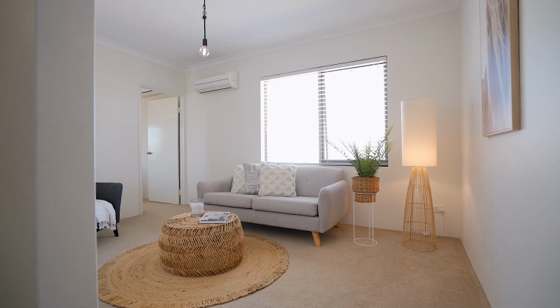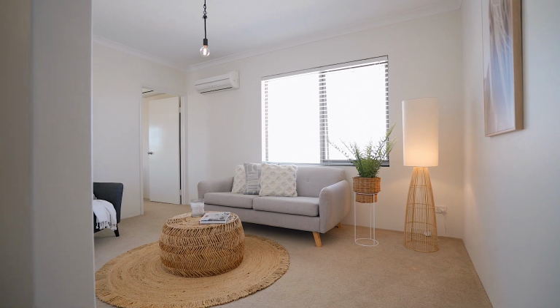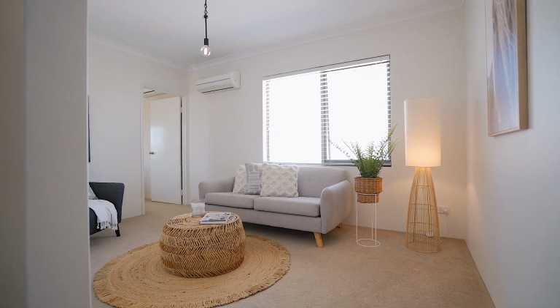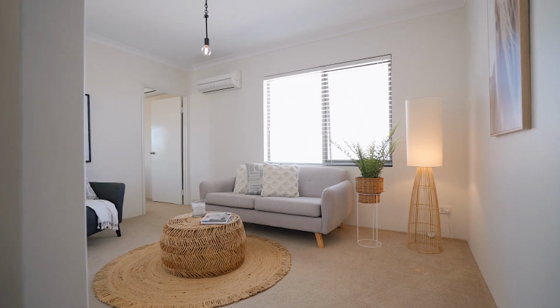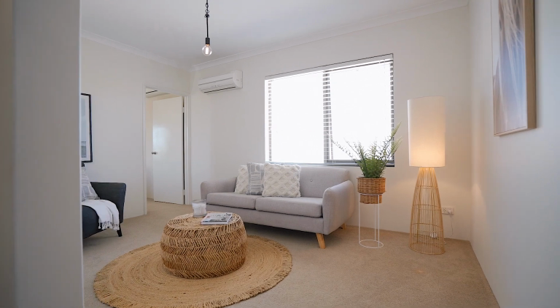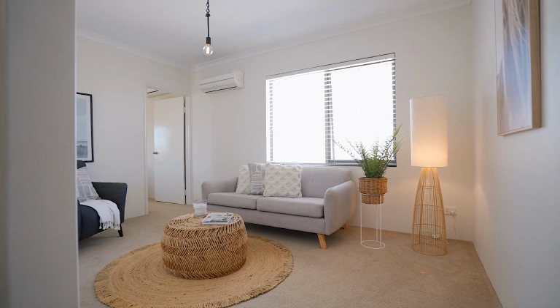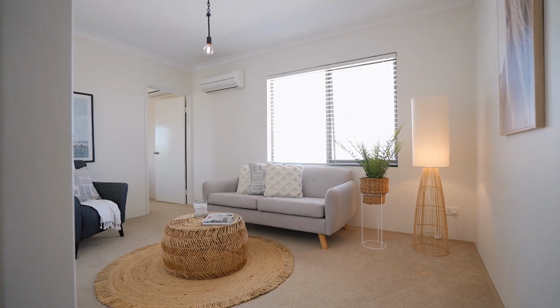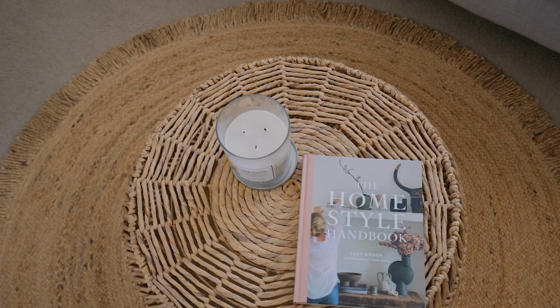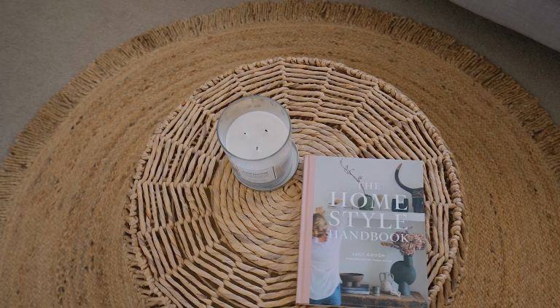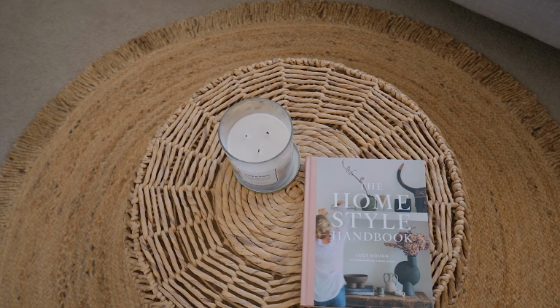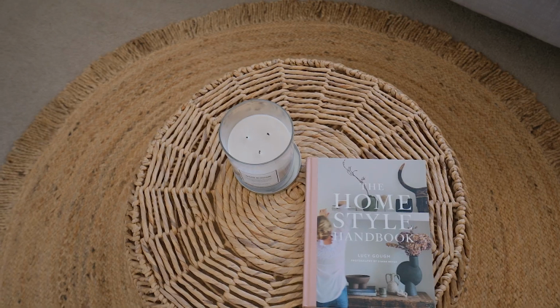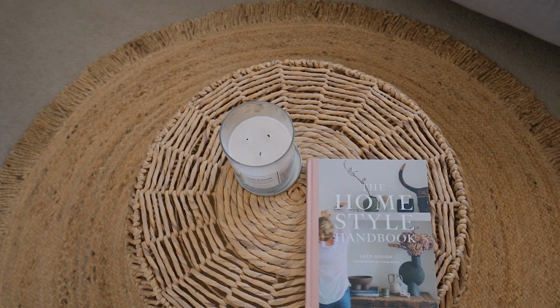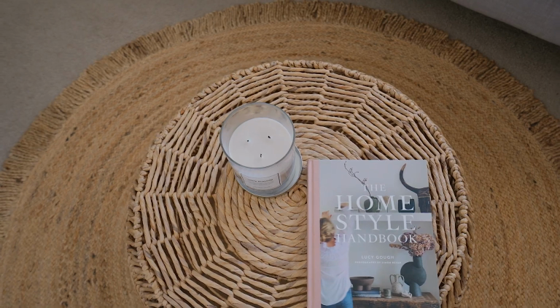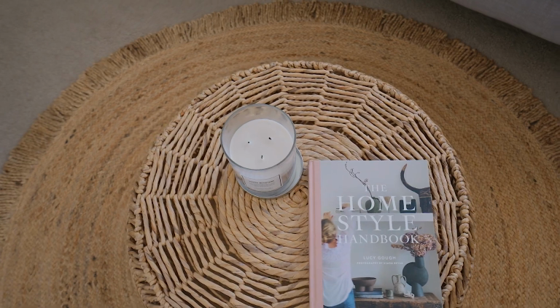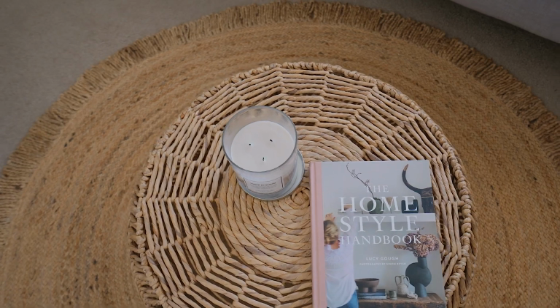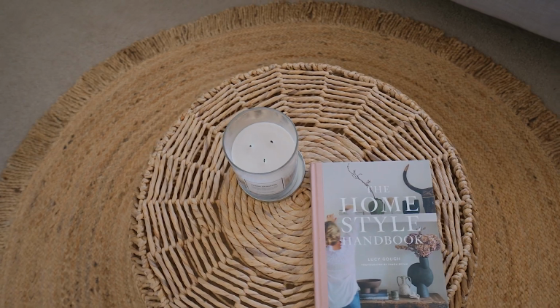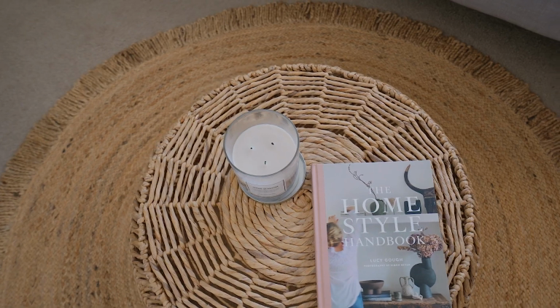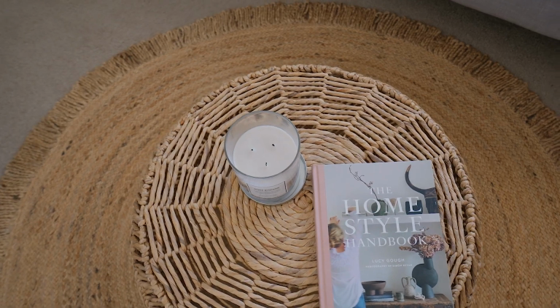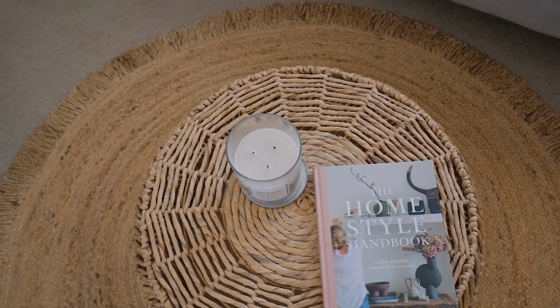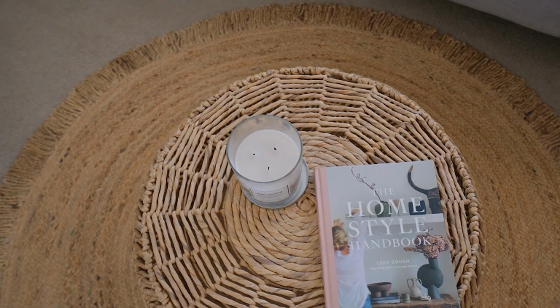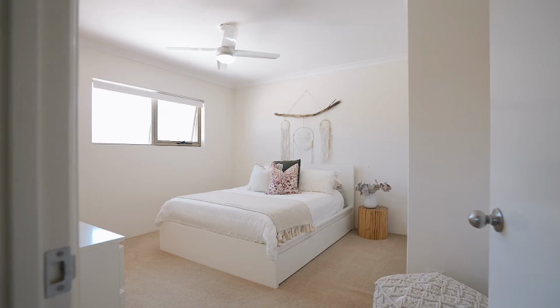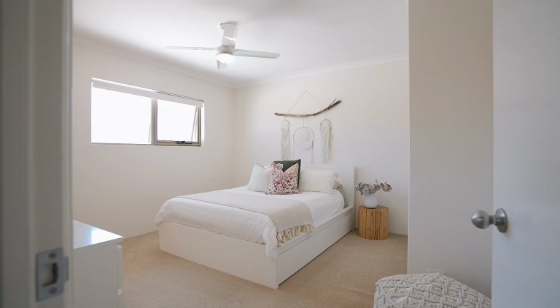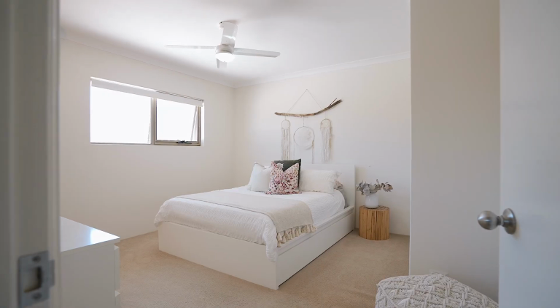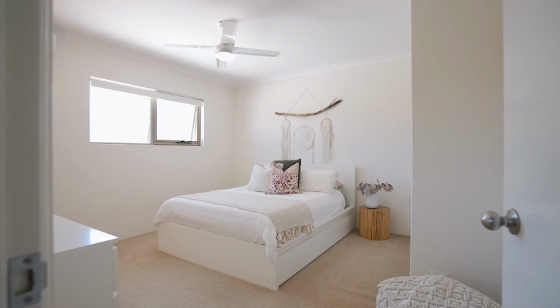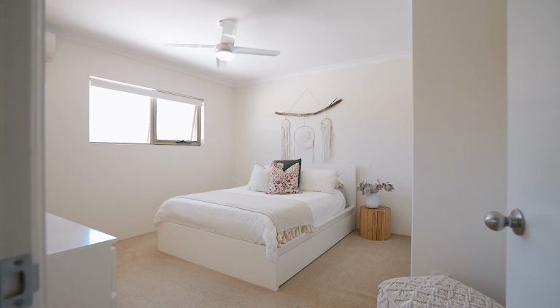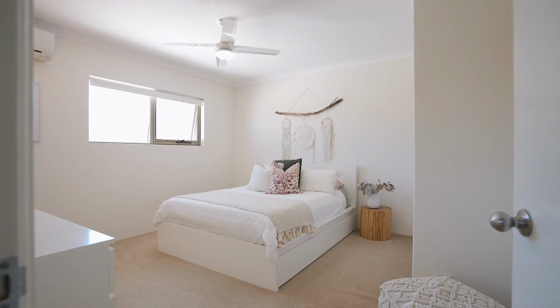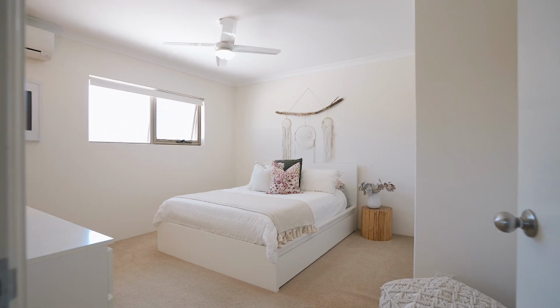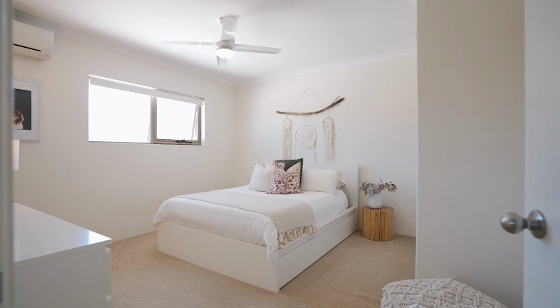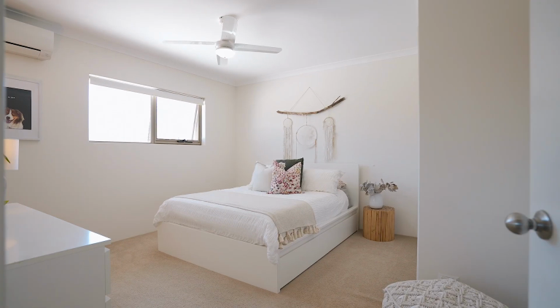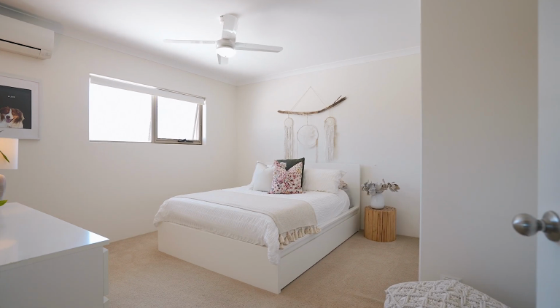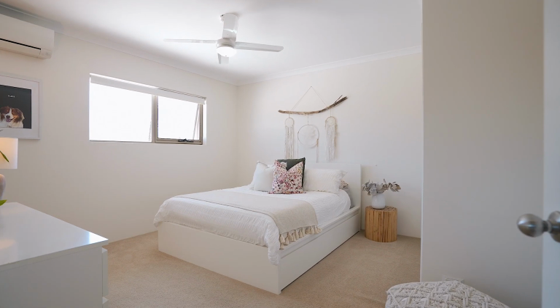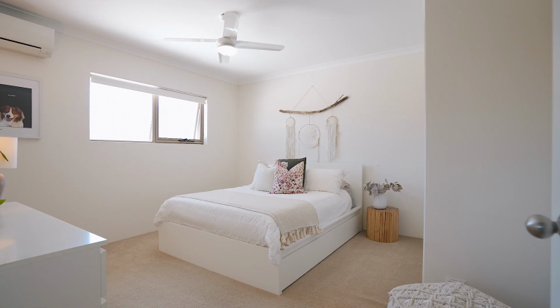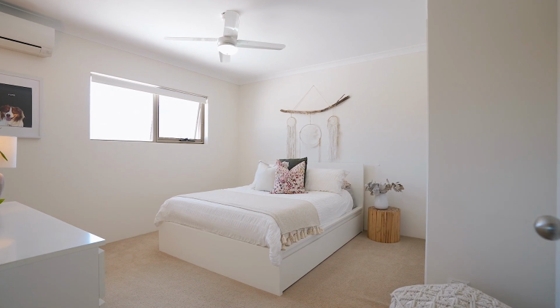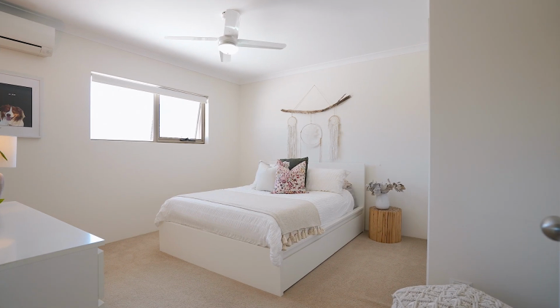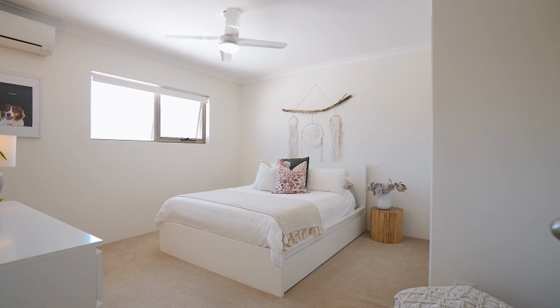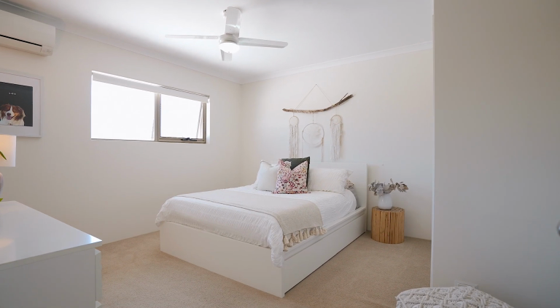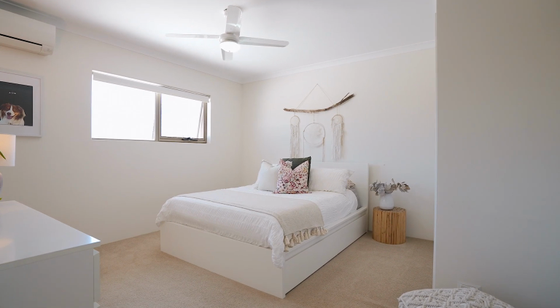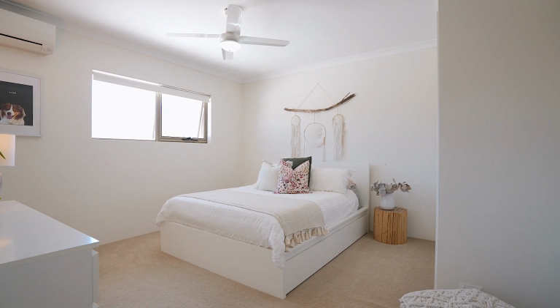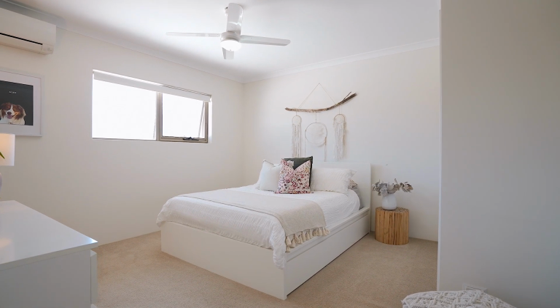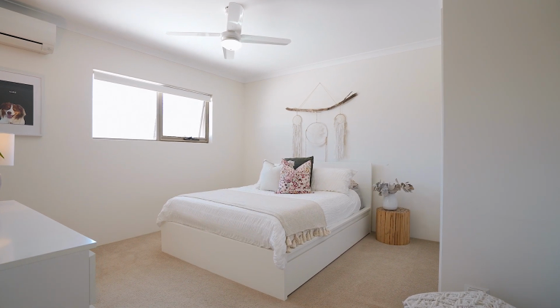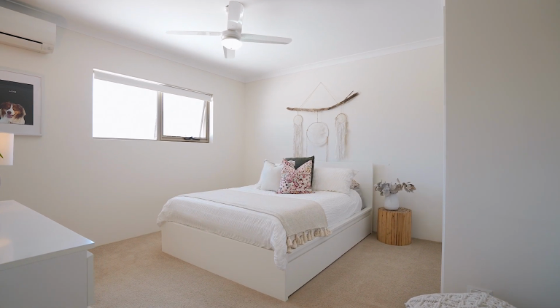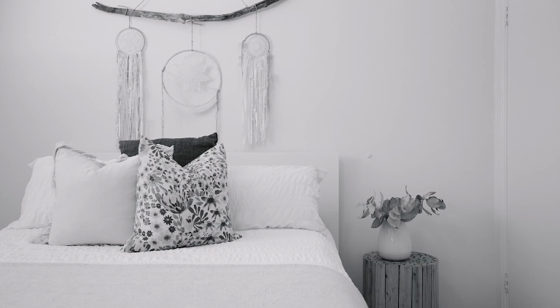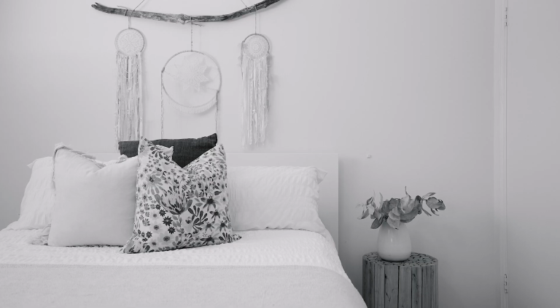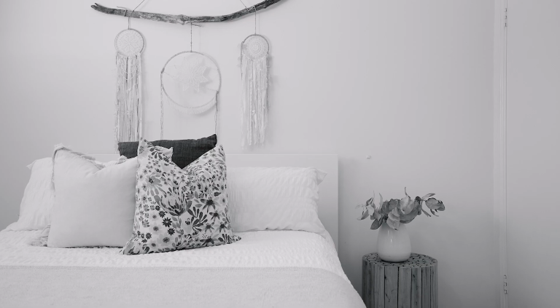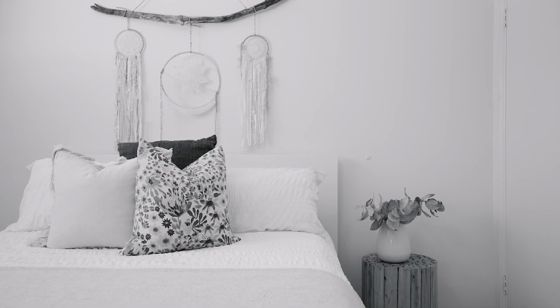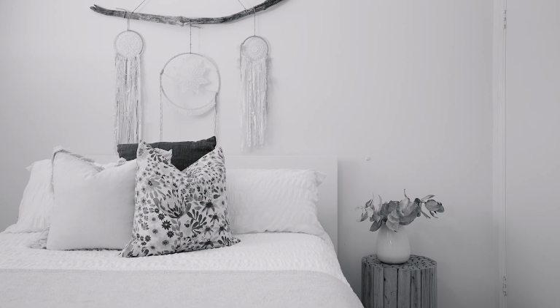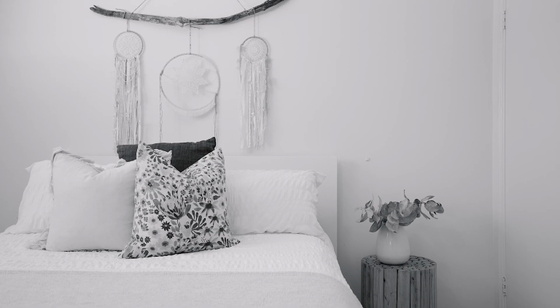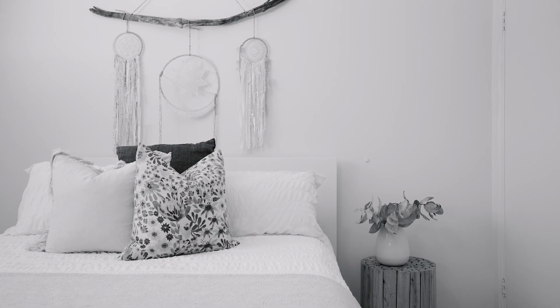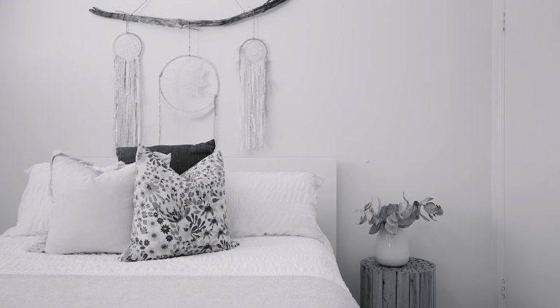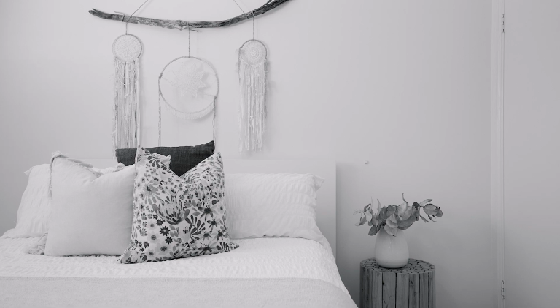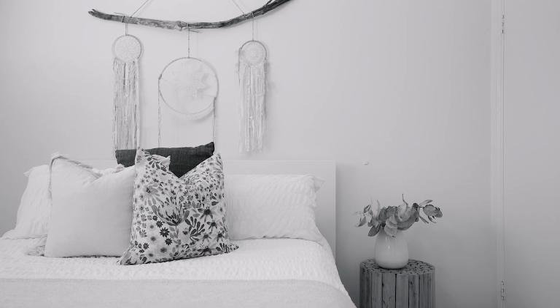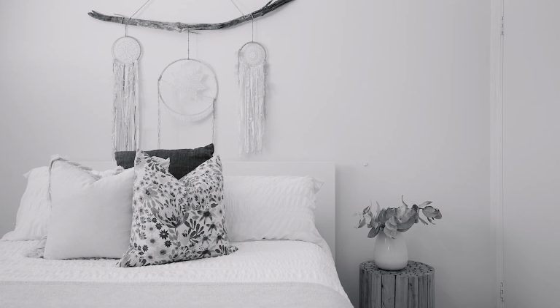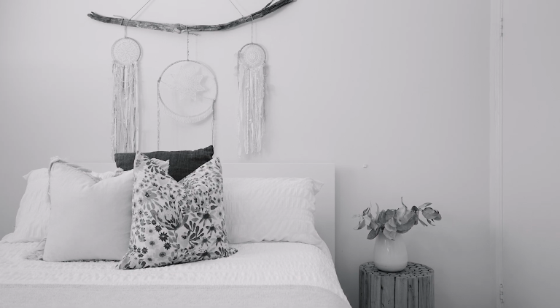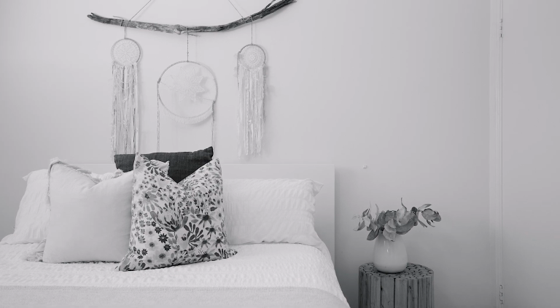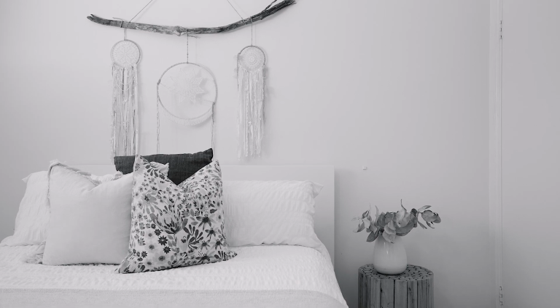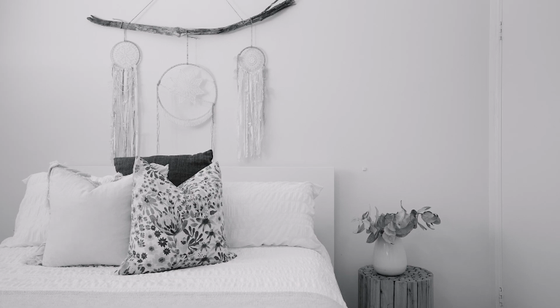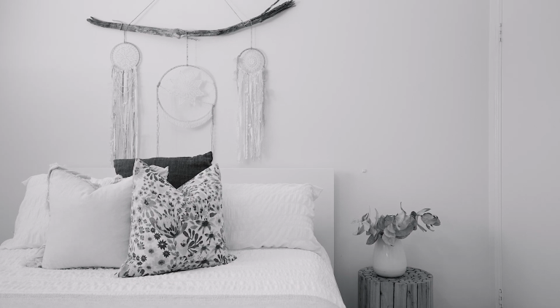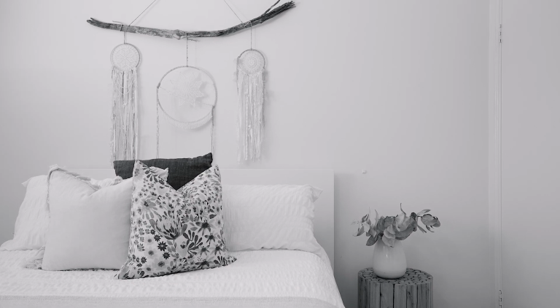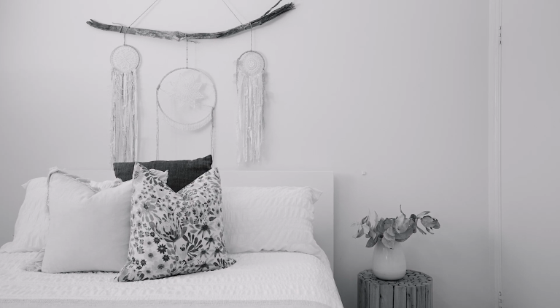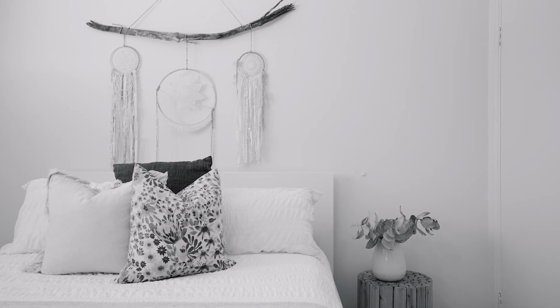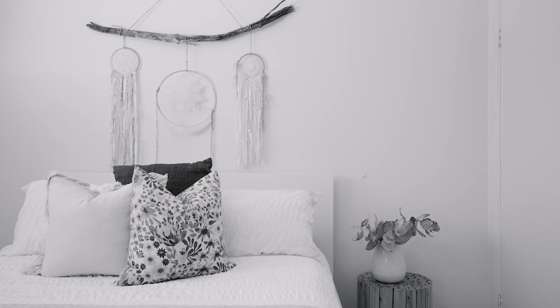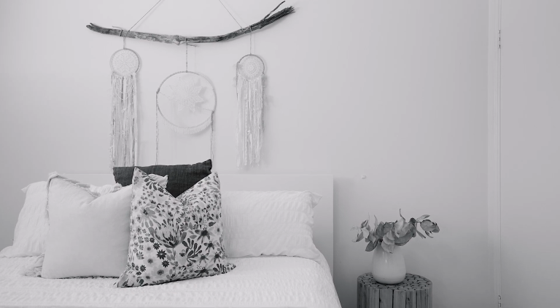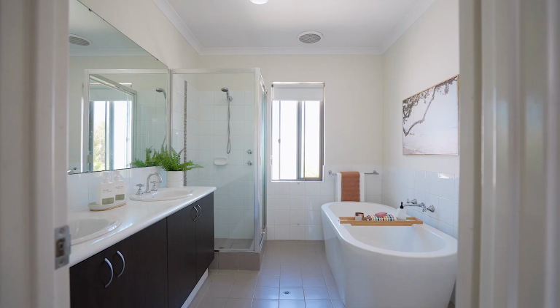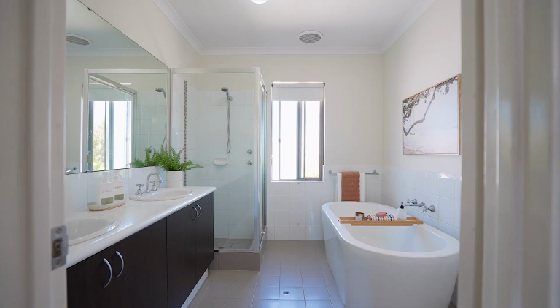With three queen-sized bedrooms and a family bathroom, this is a great space to unwind.